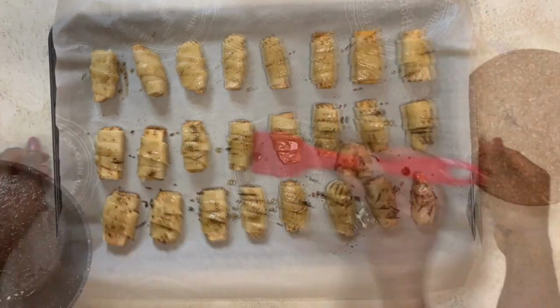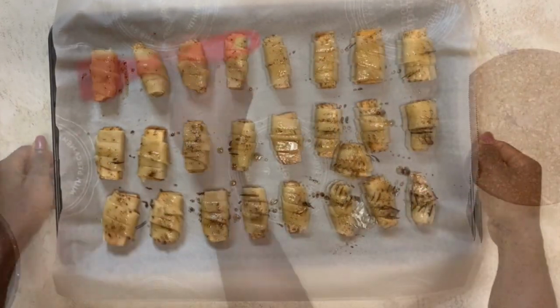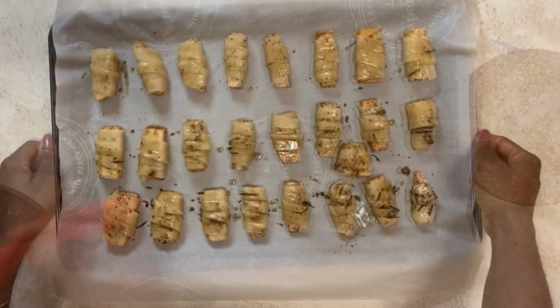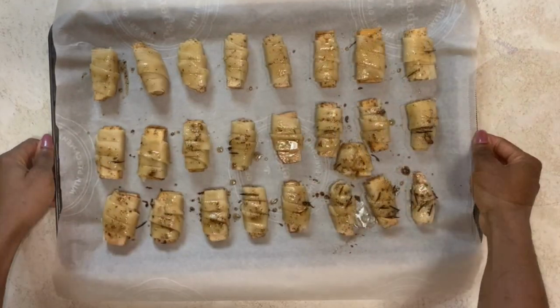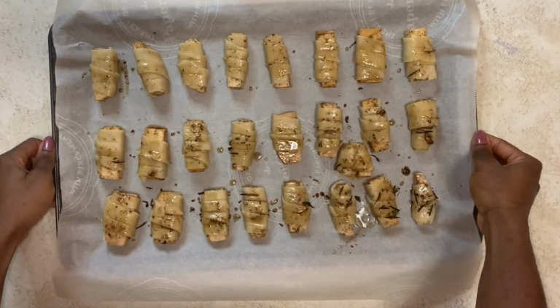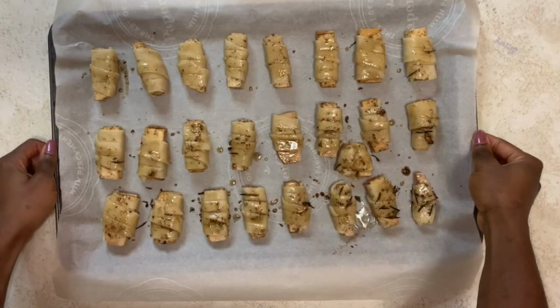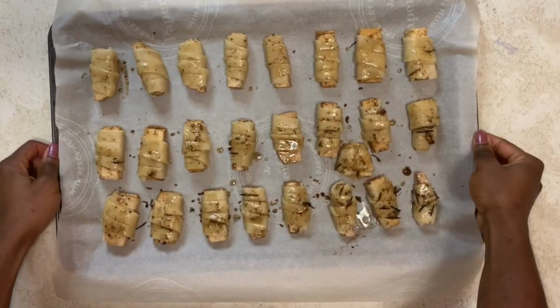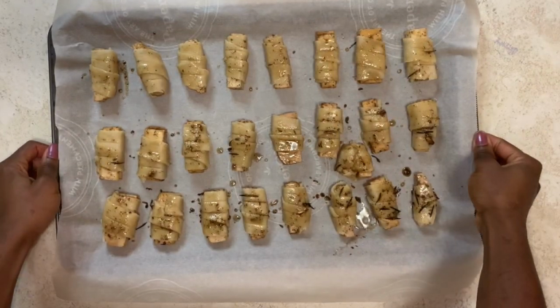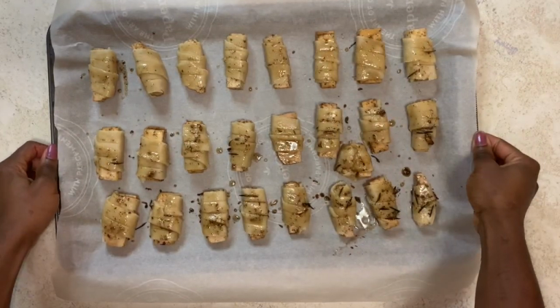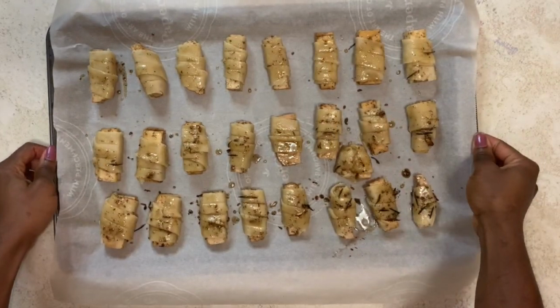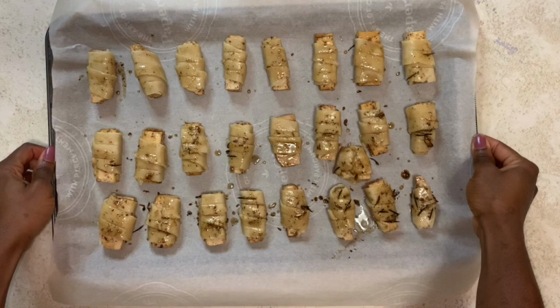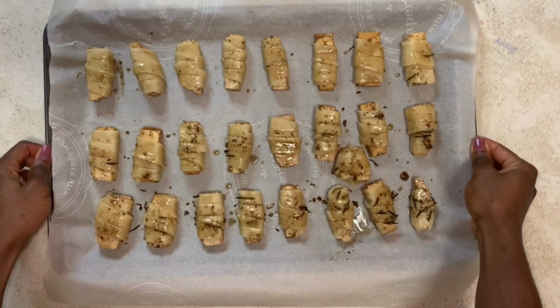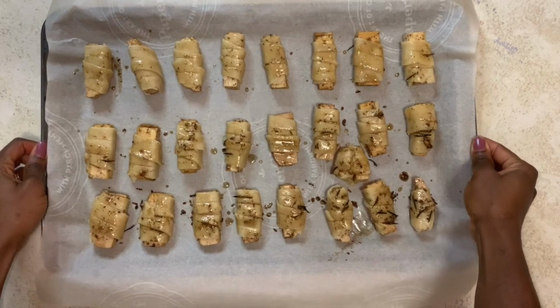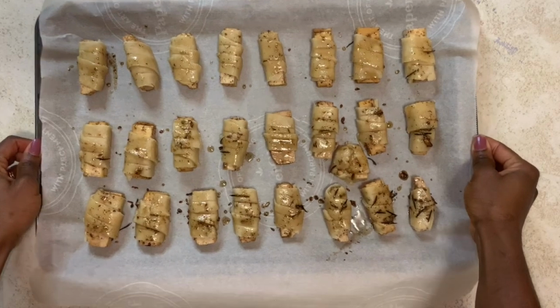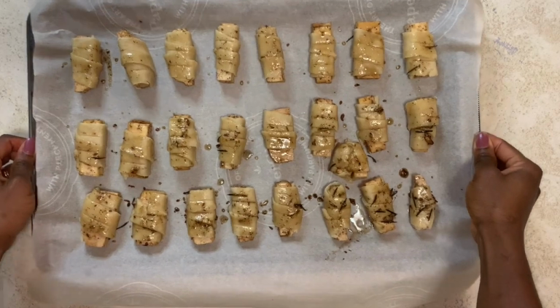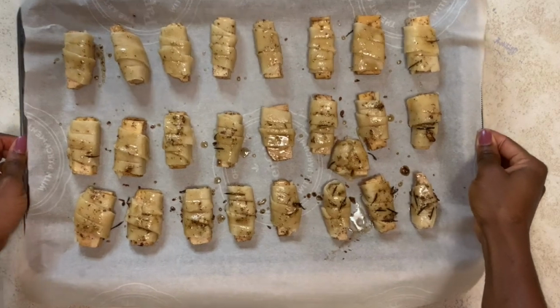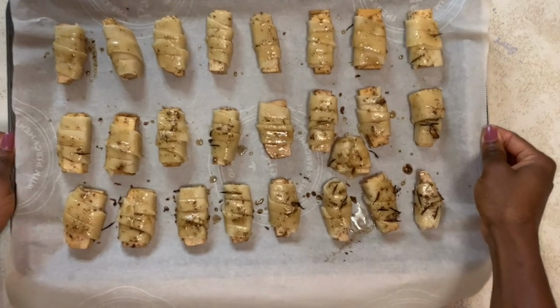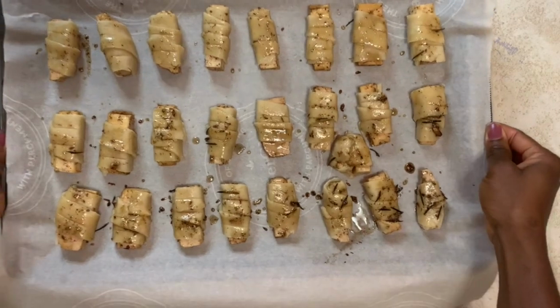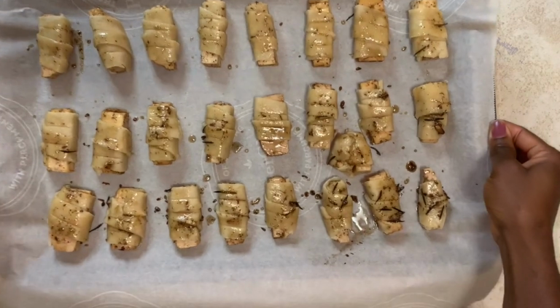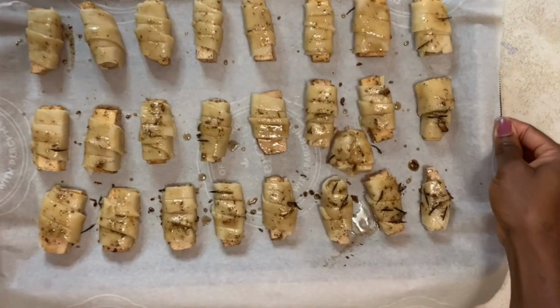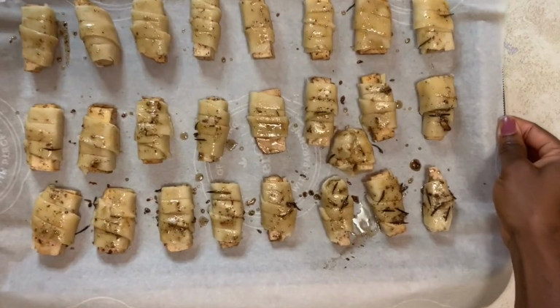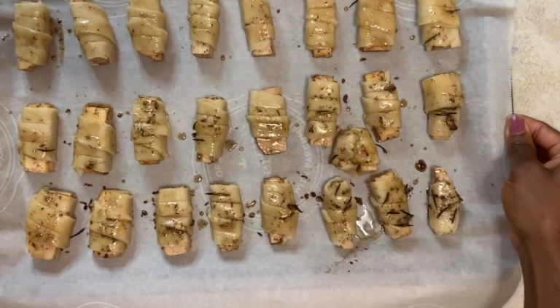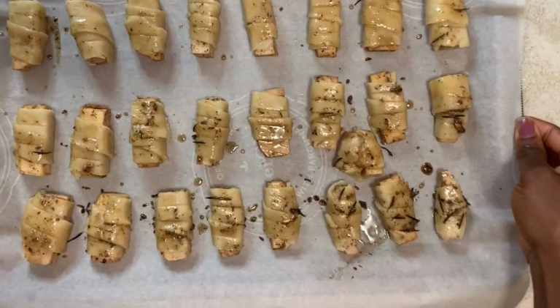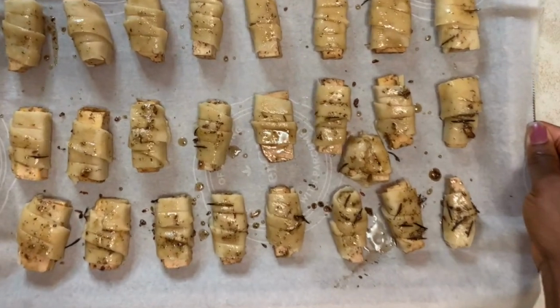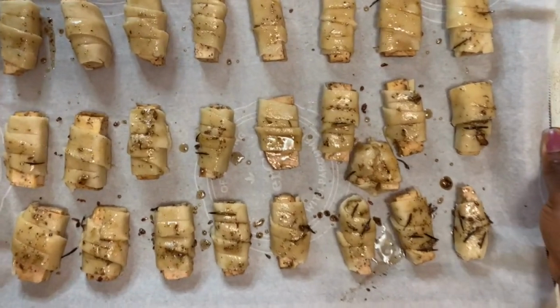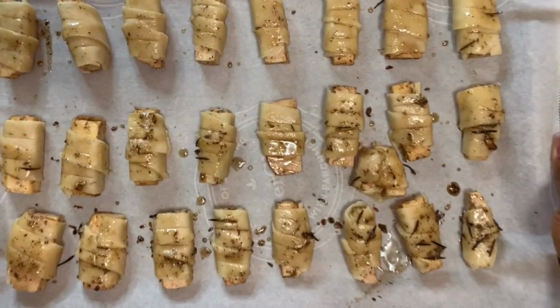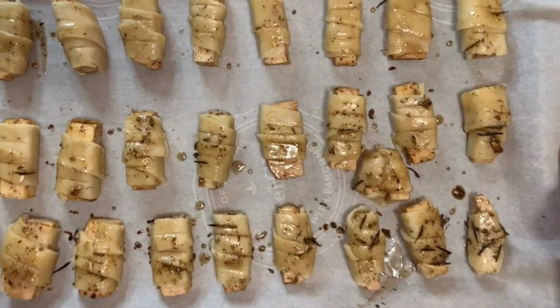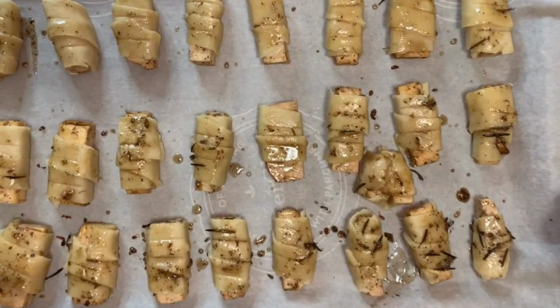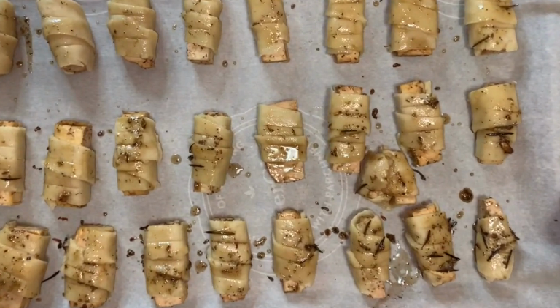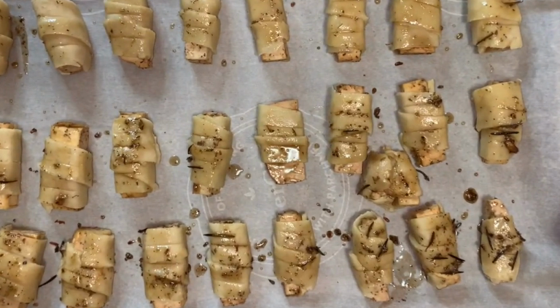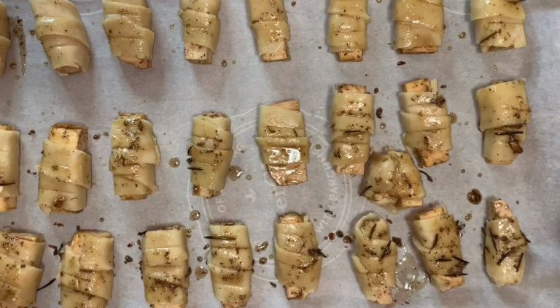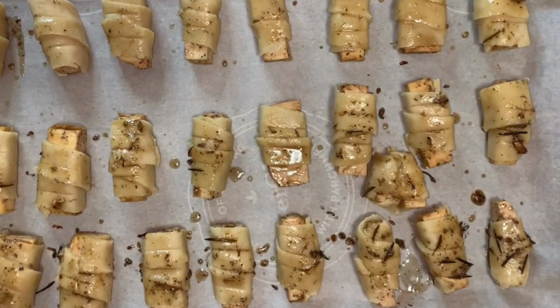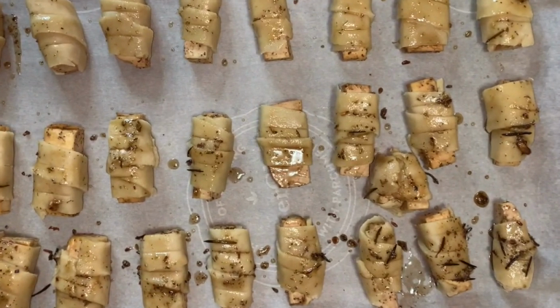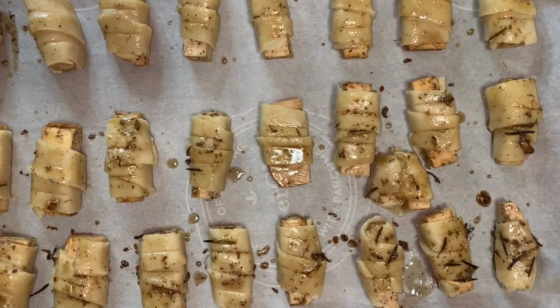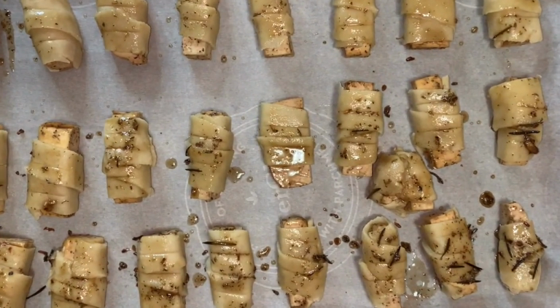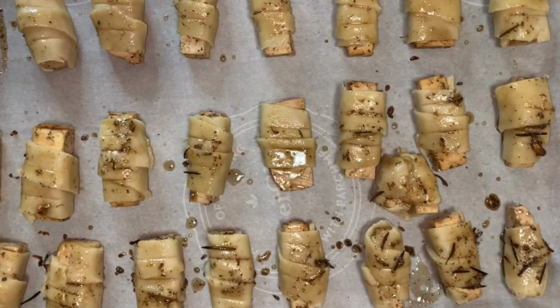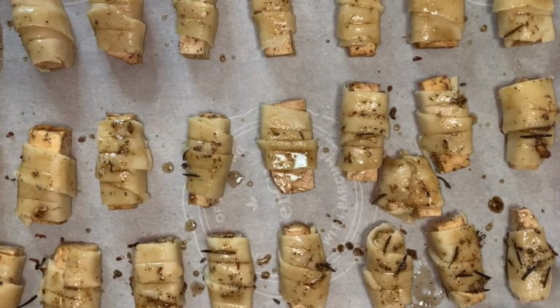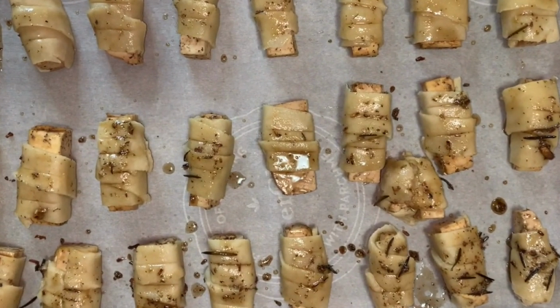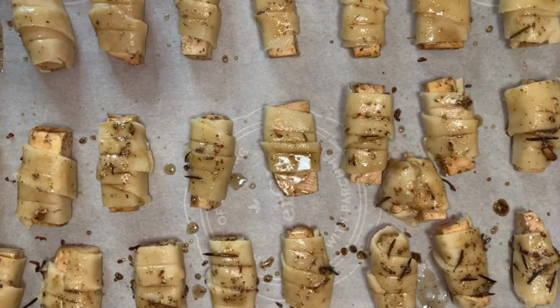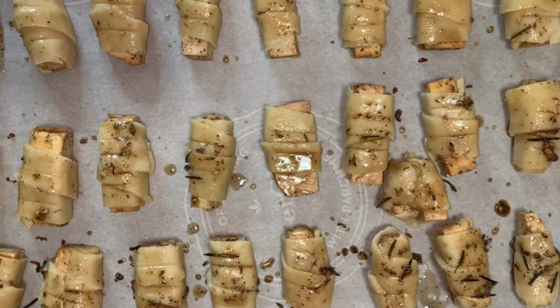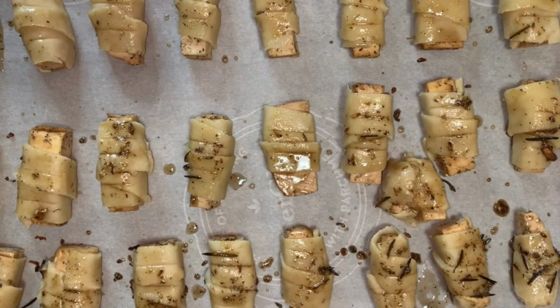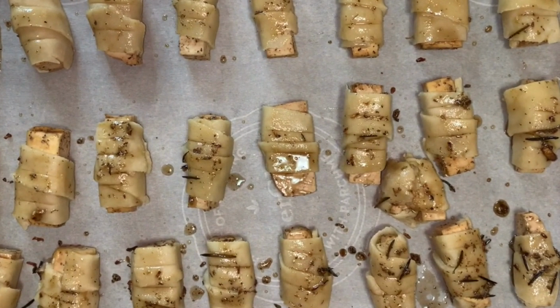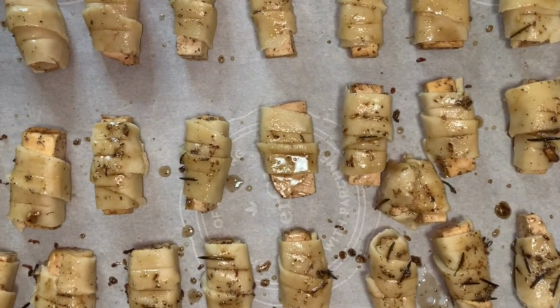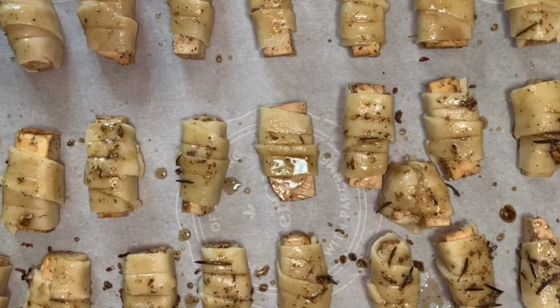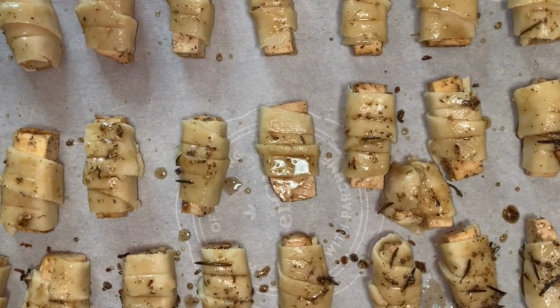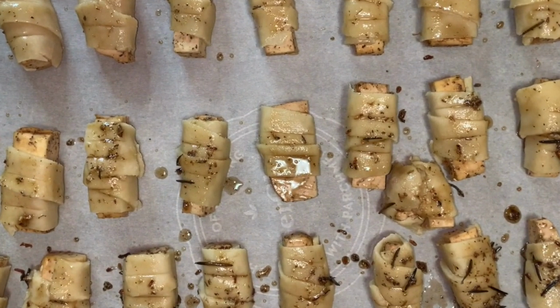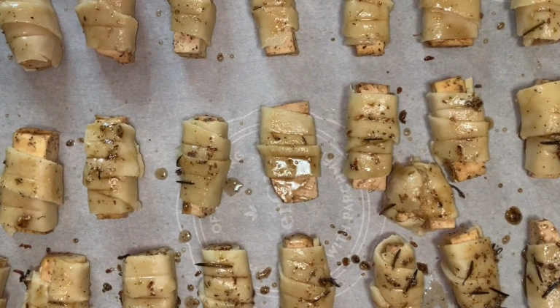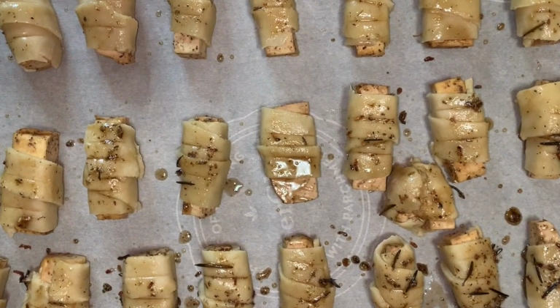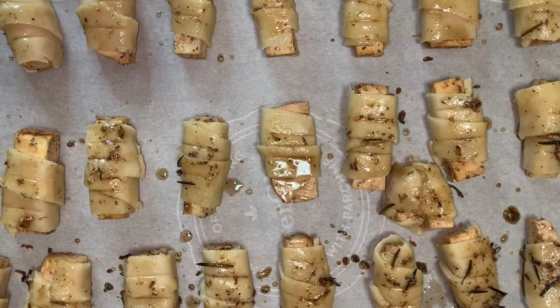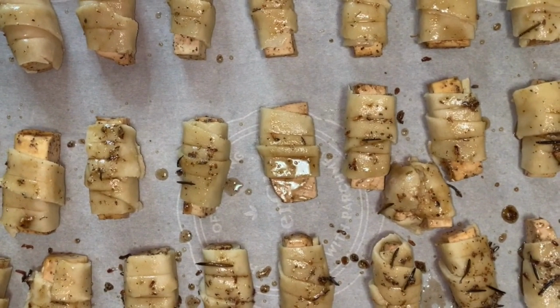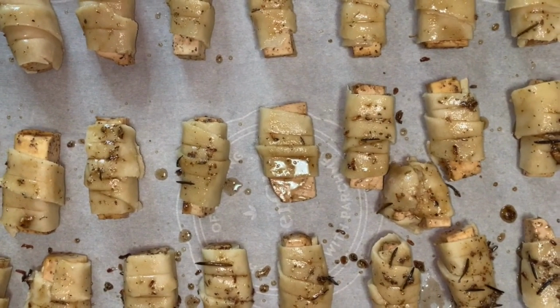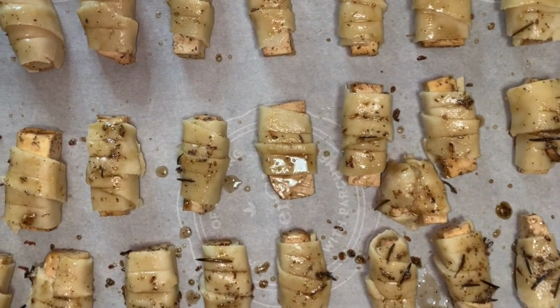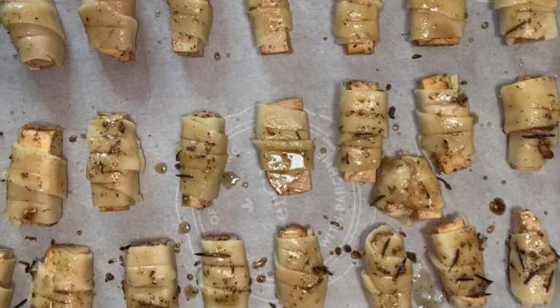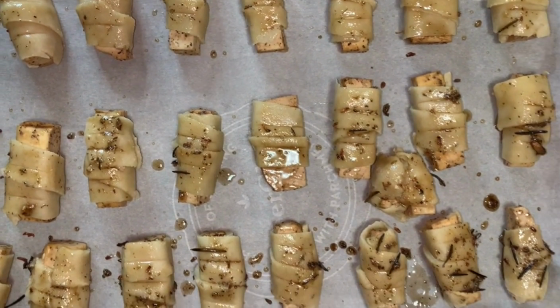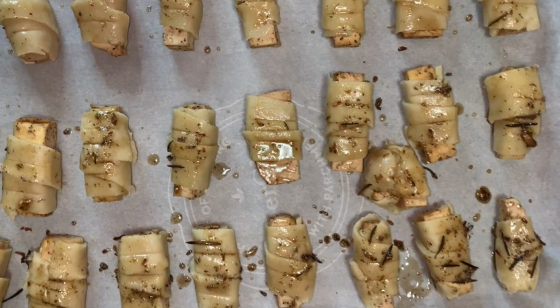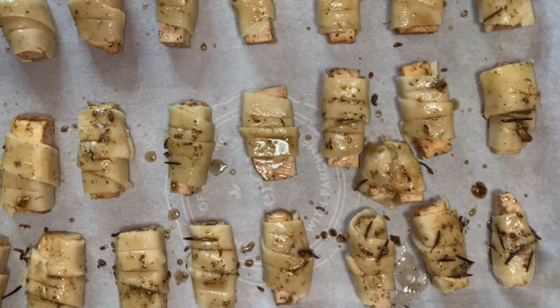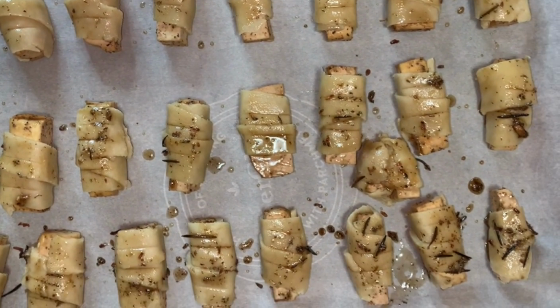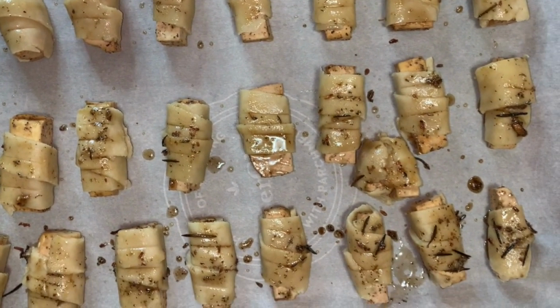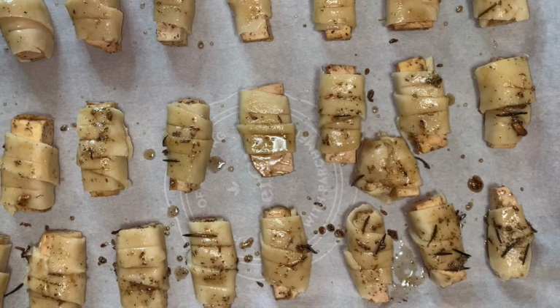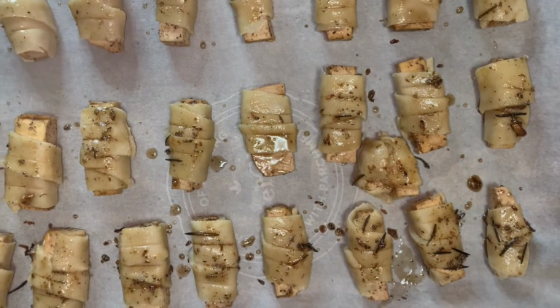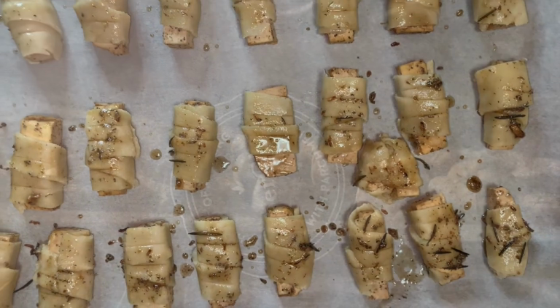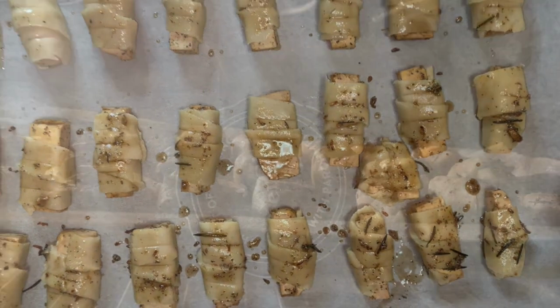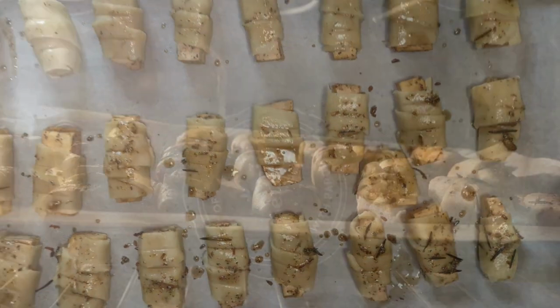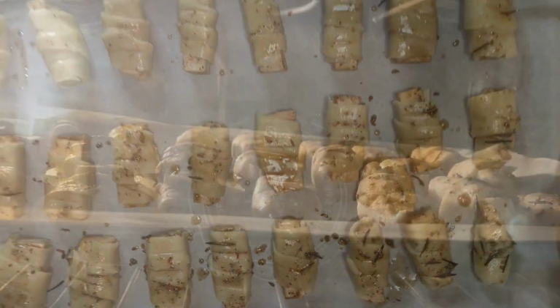Now in a preheated oven, let's bake this for about 25 to 30 minutes. I'll see you when it's done.